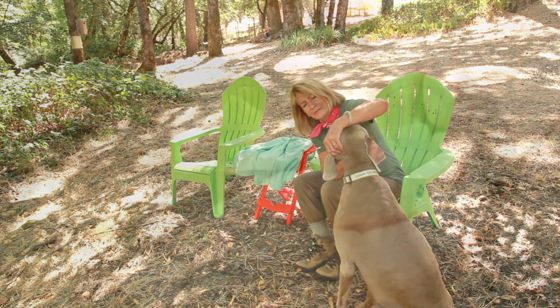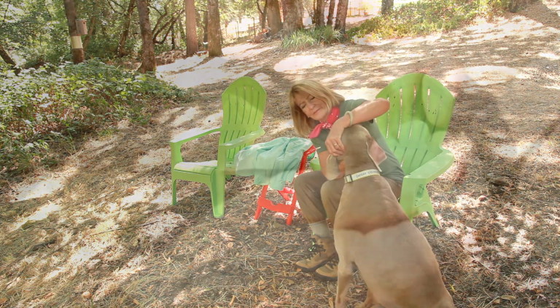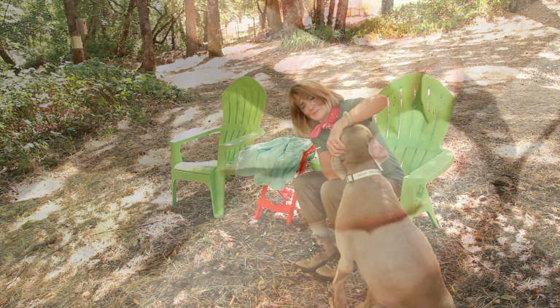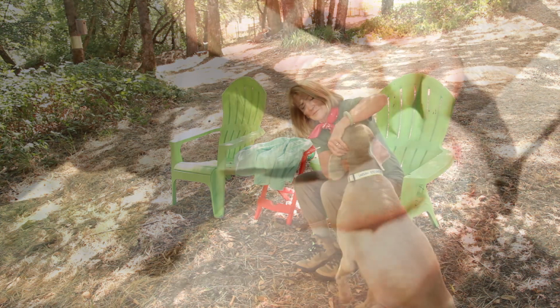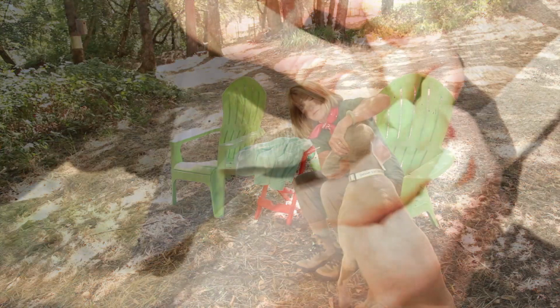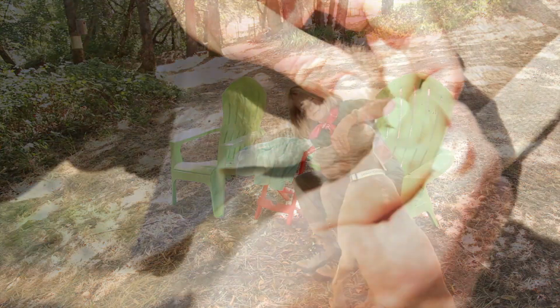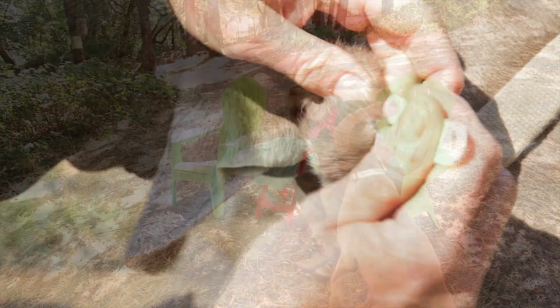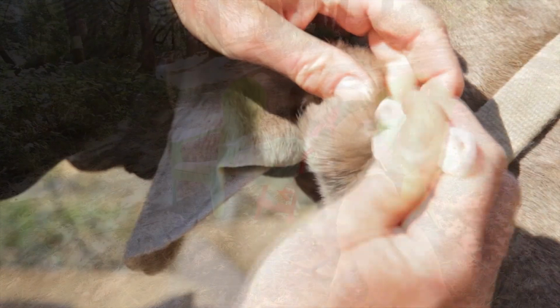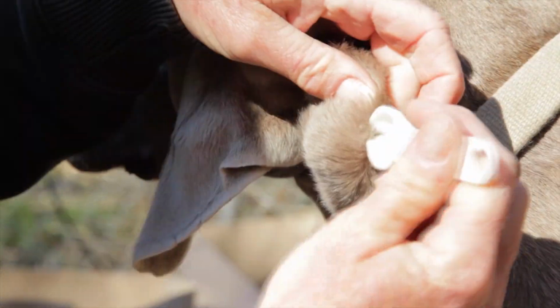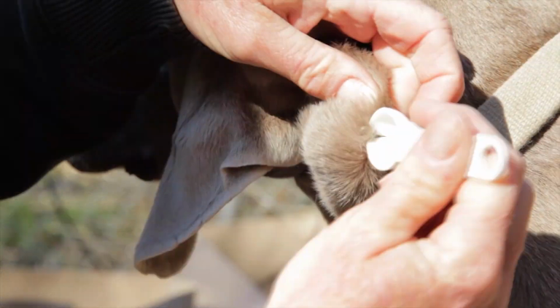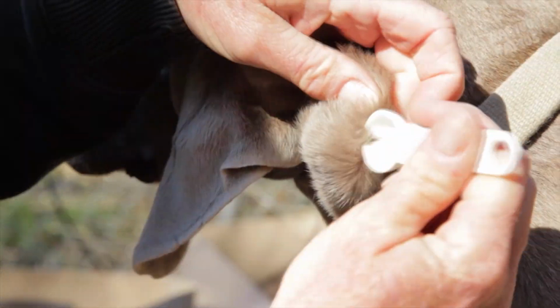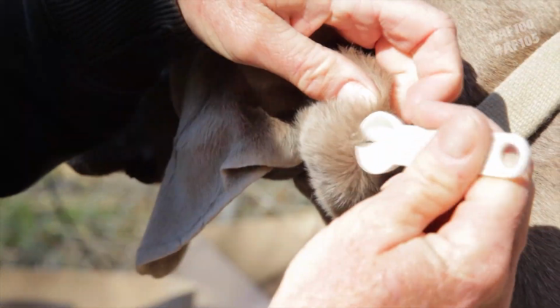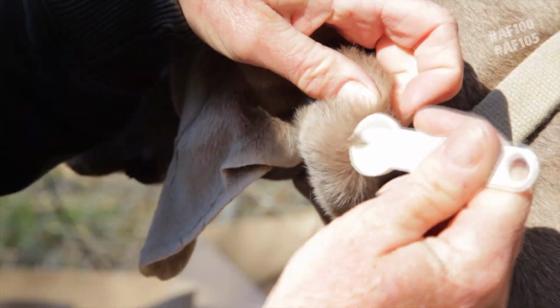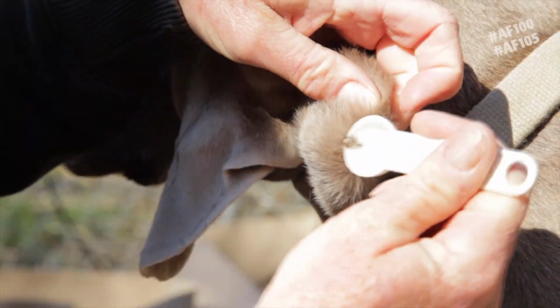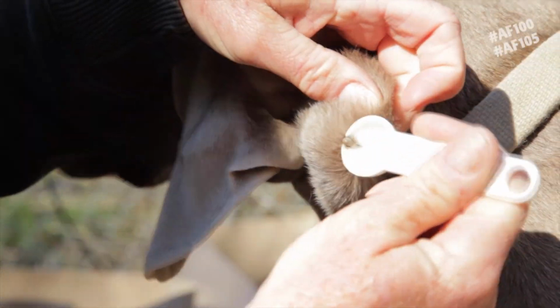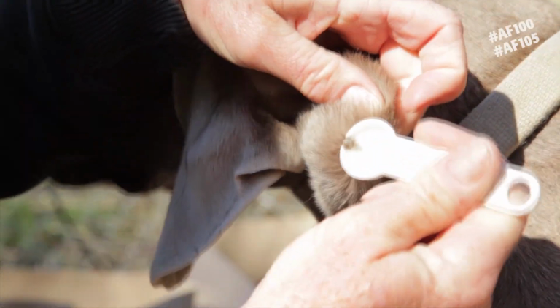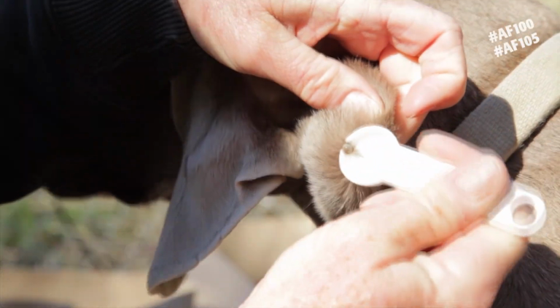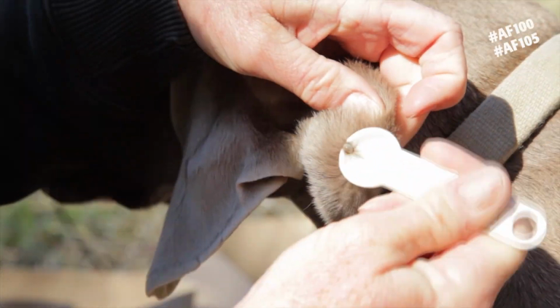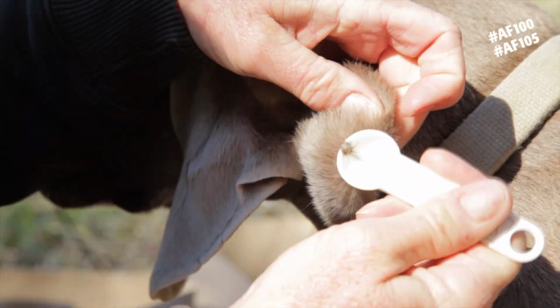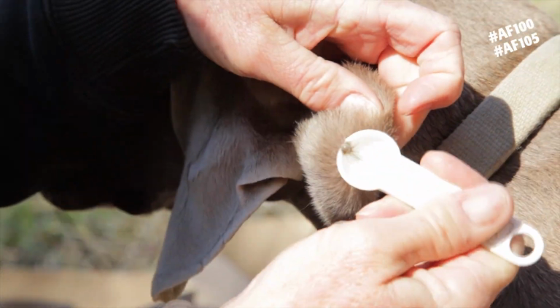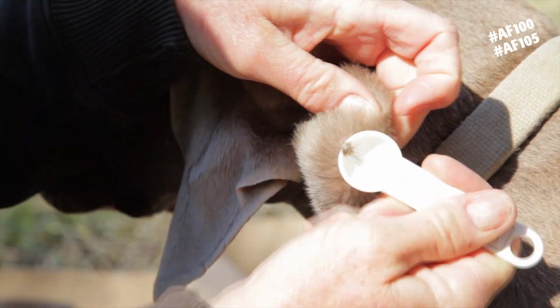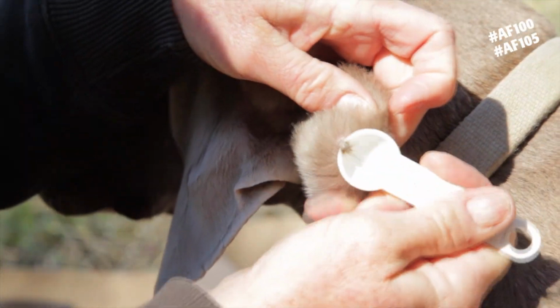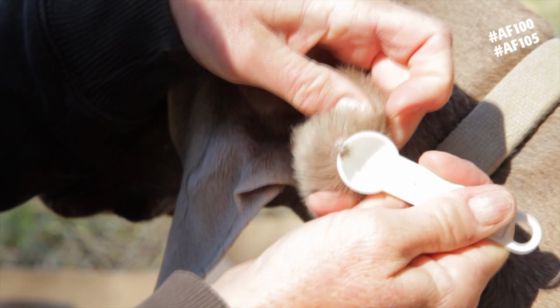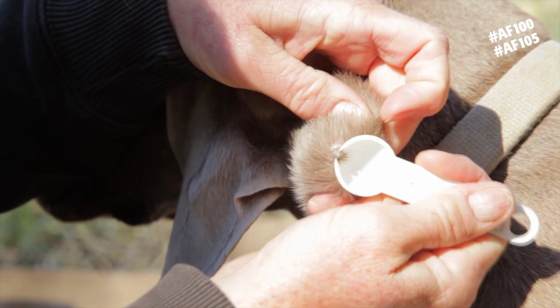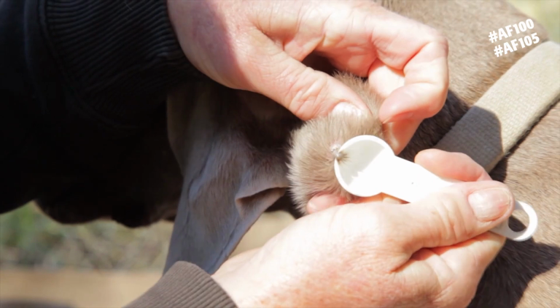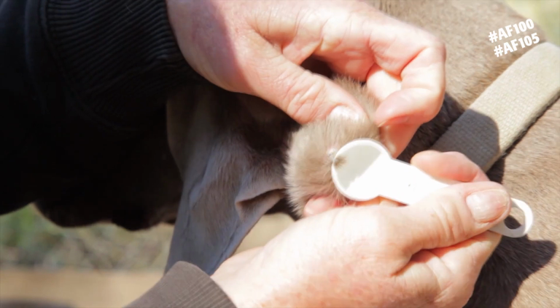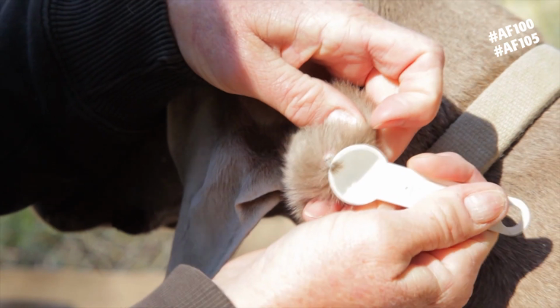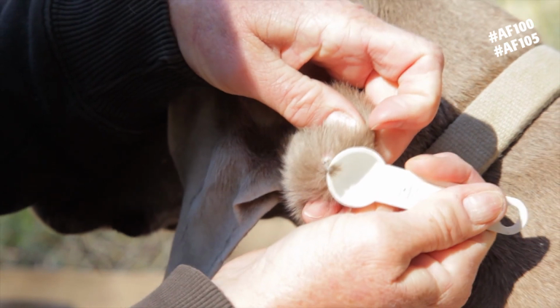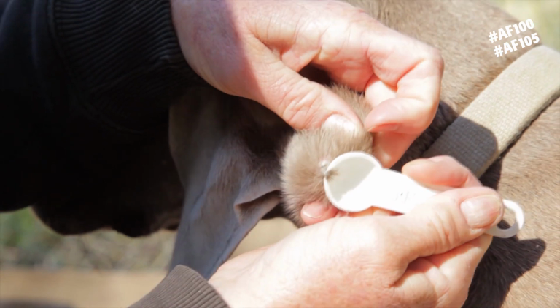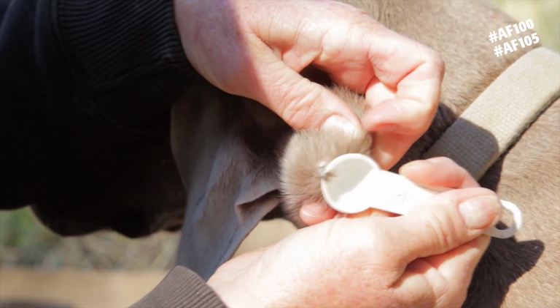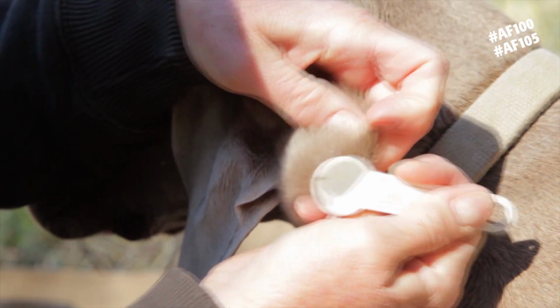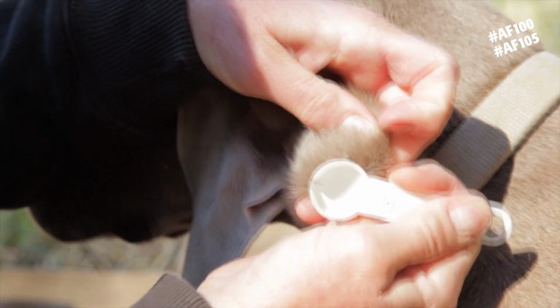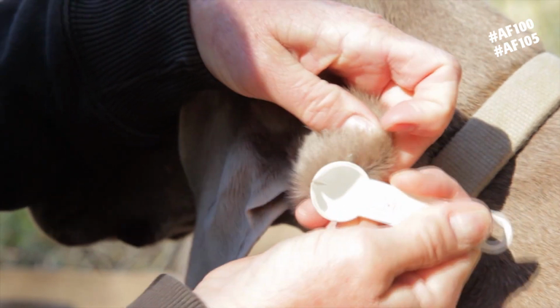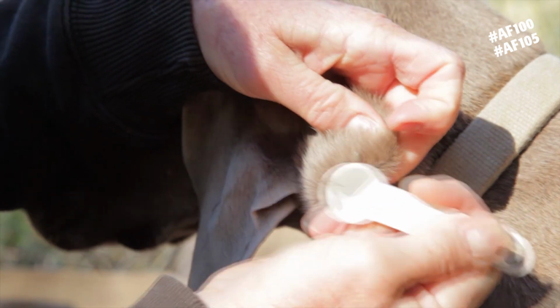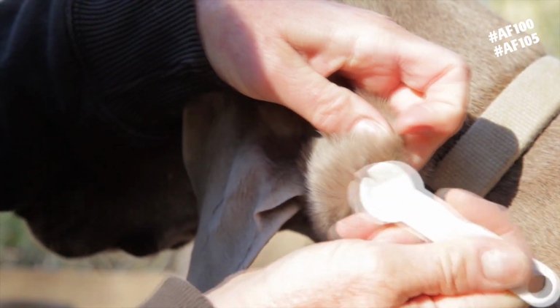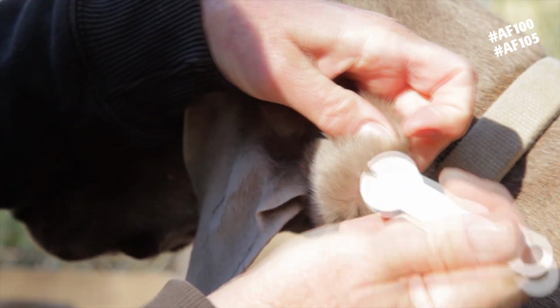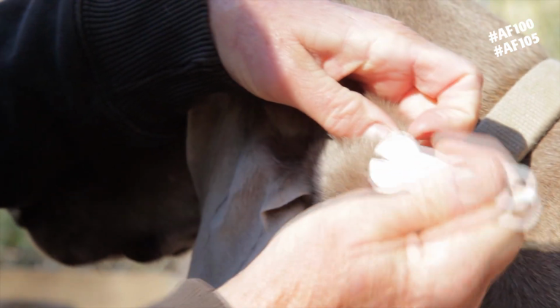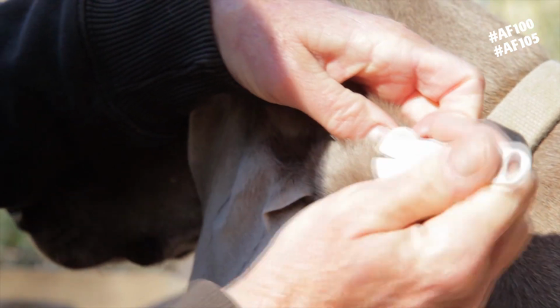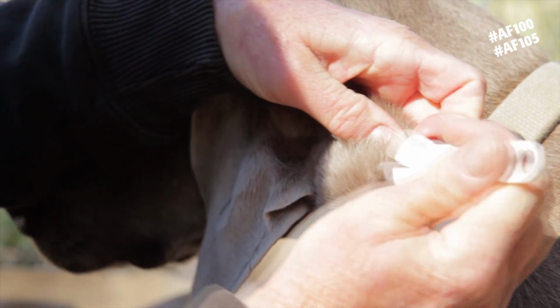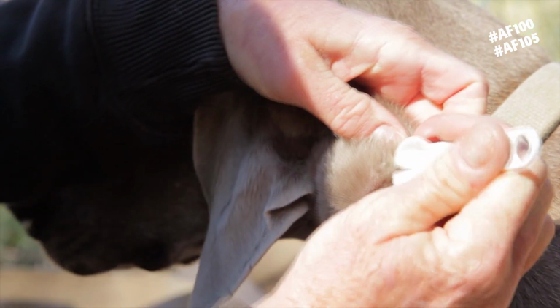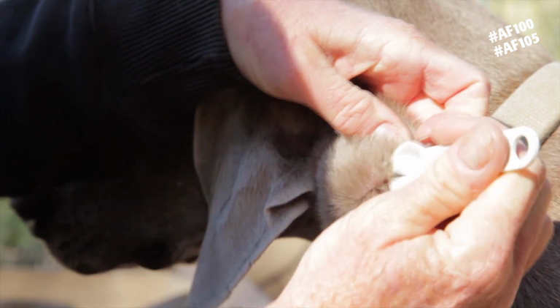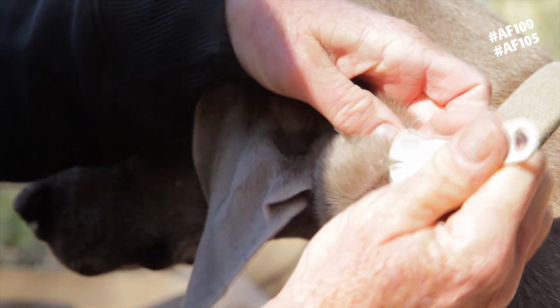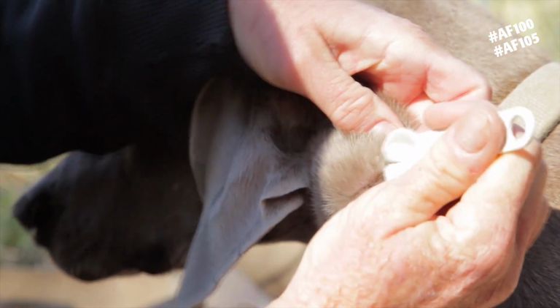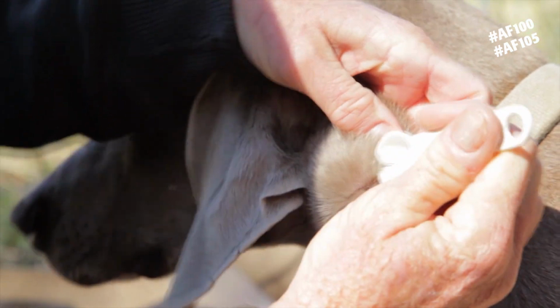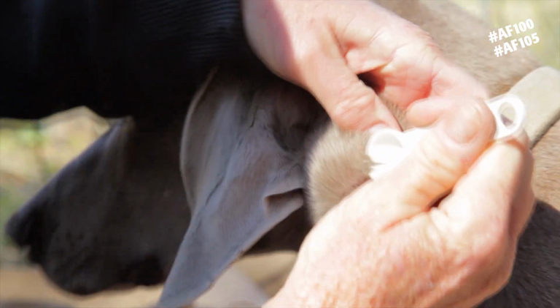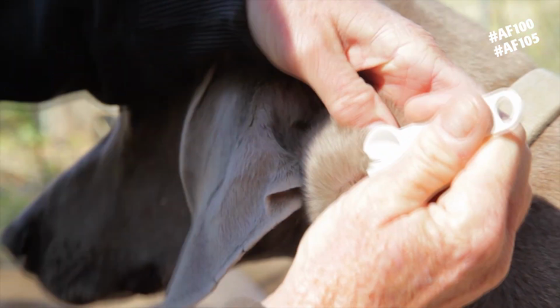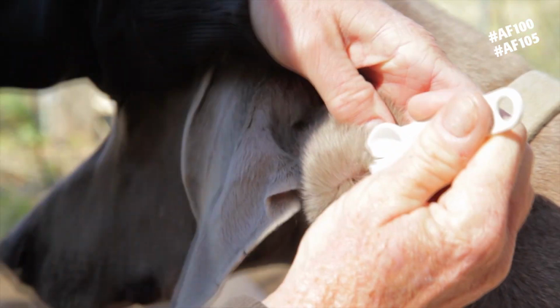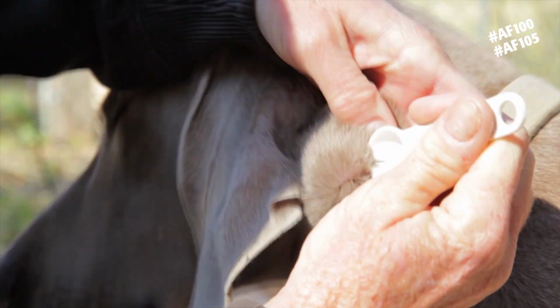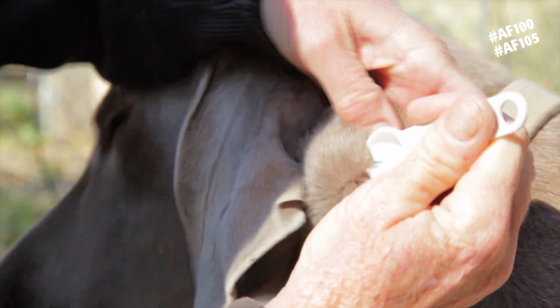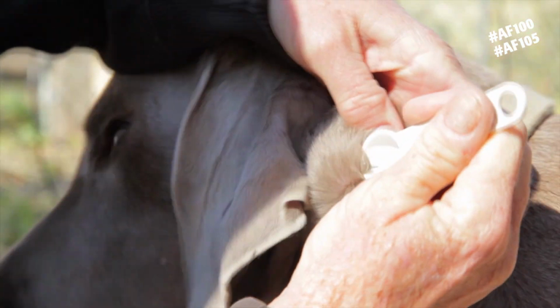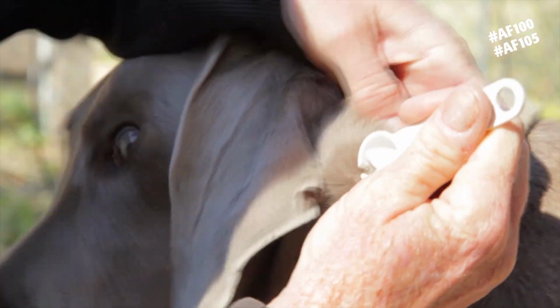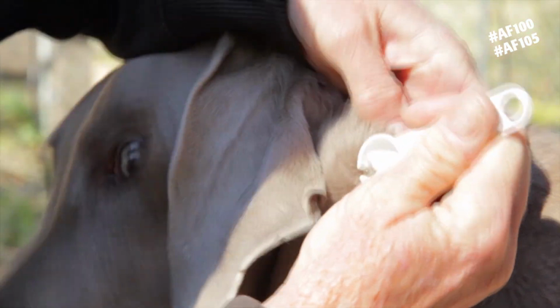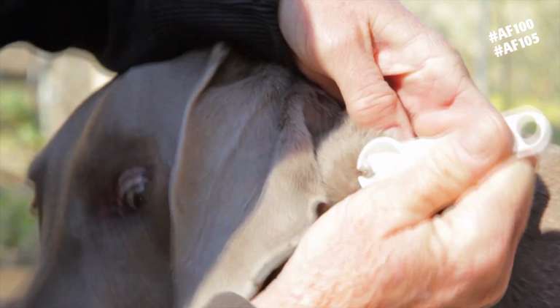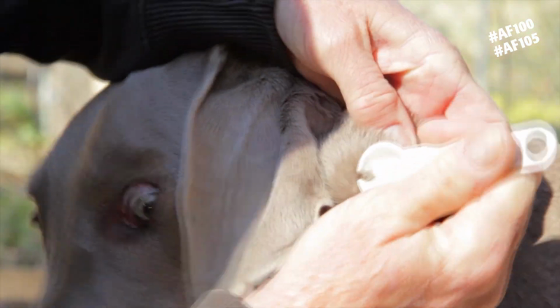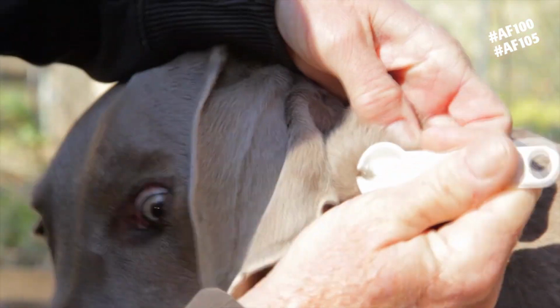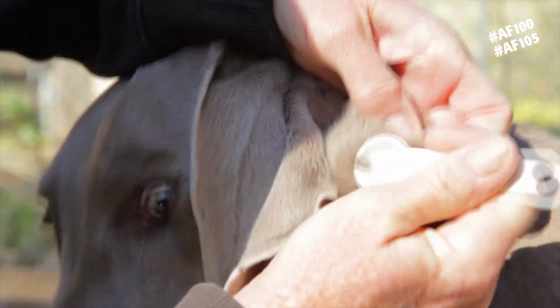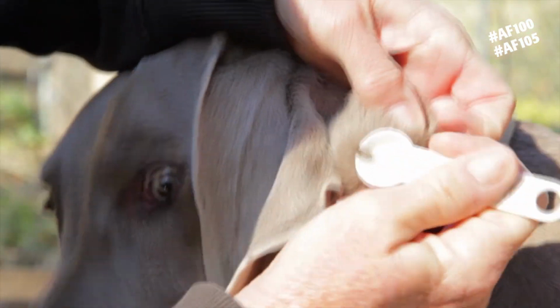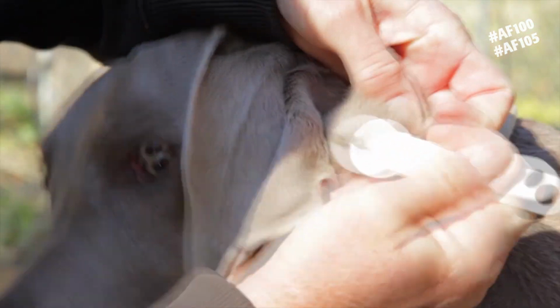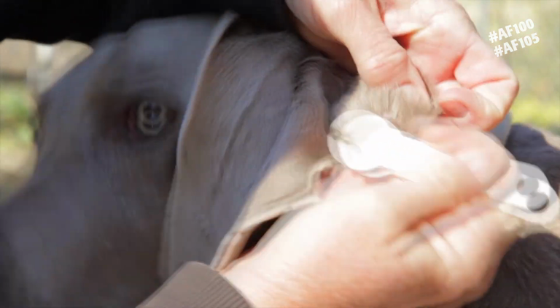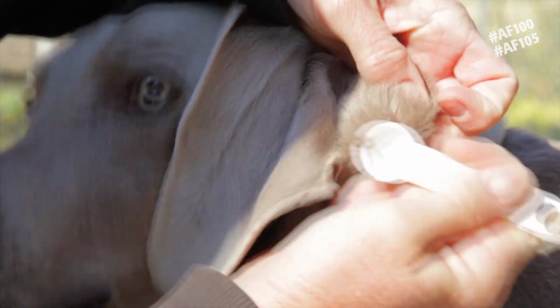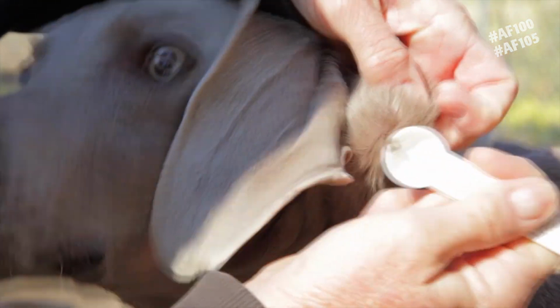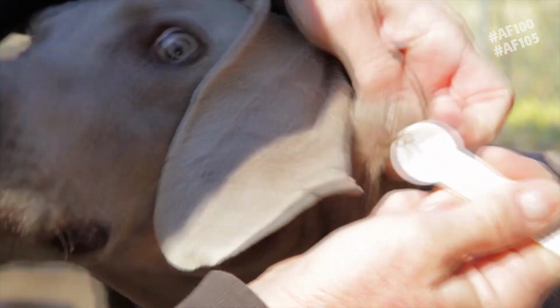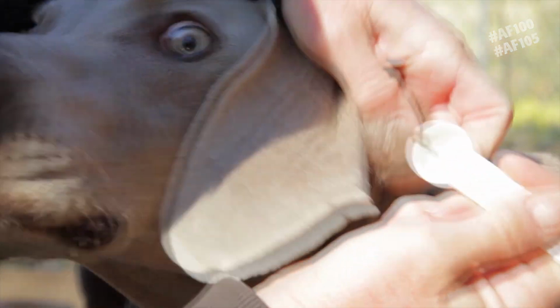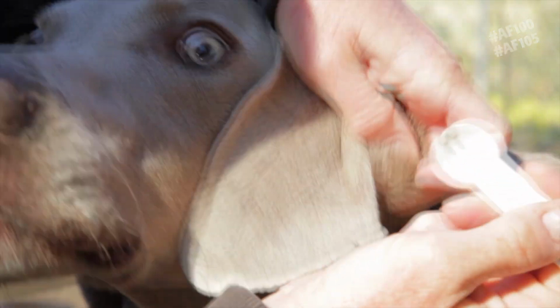If a tick manages to attach, tick spoons like these remove the ticks easily and safely.